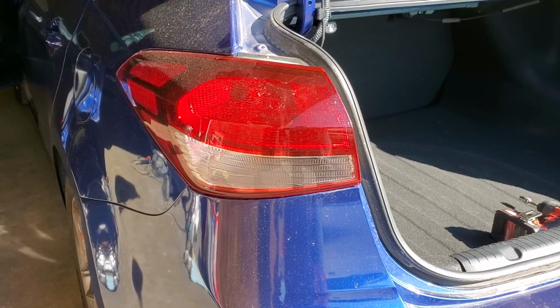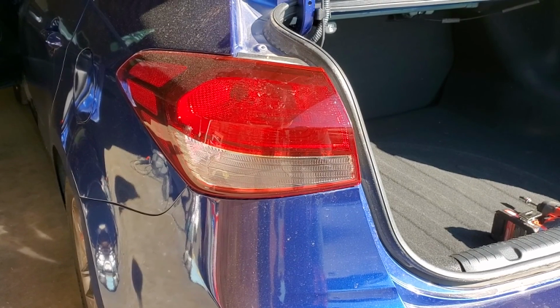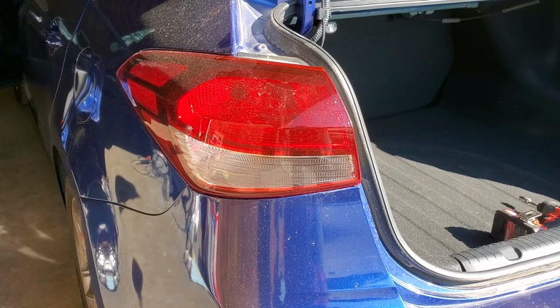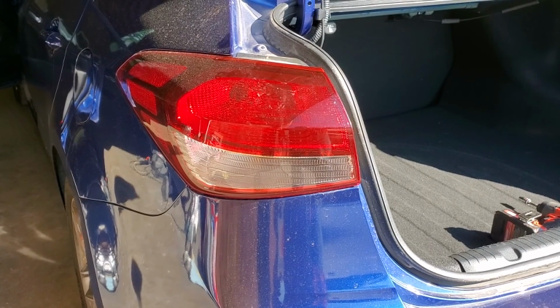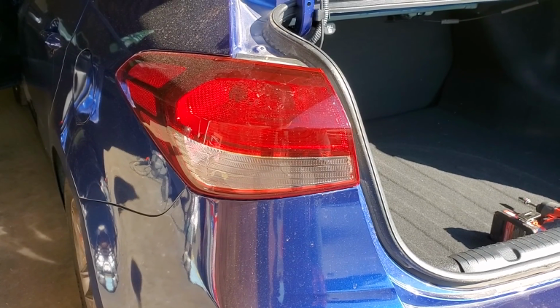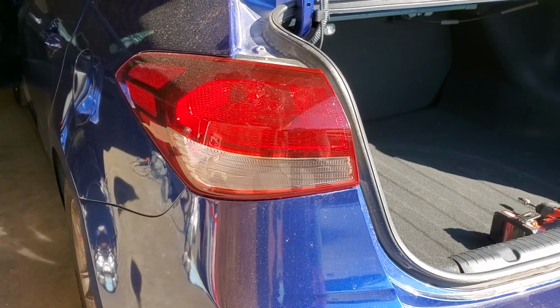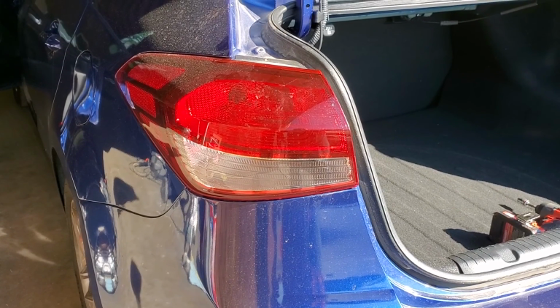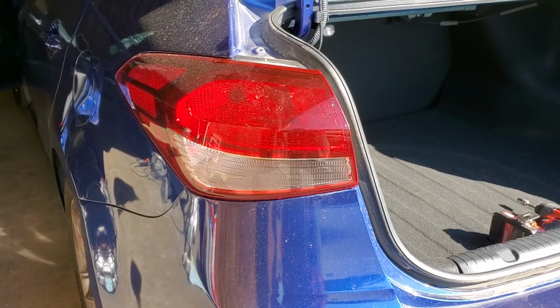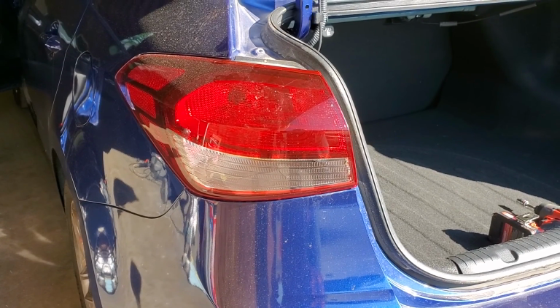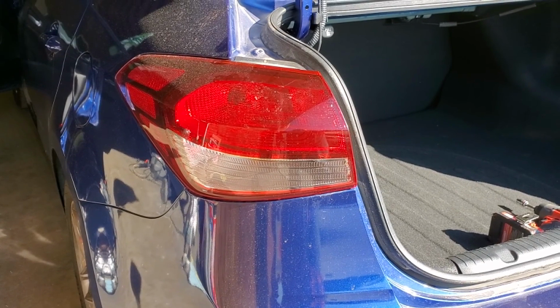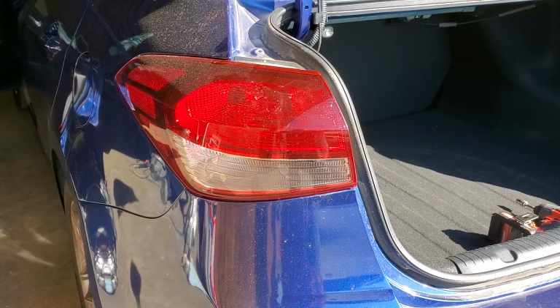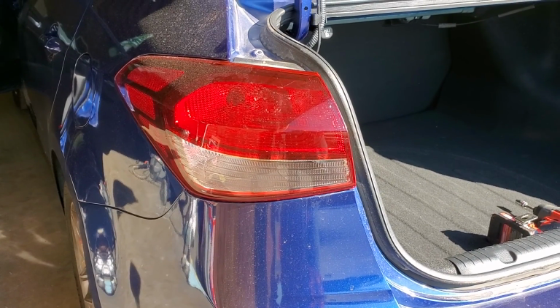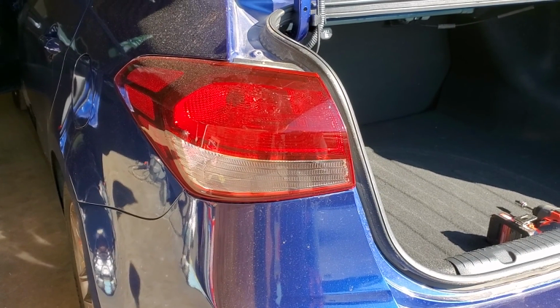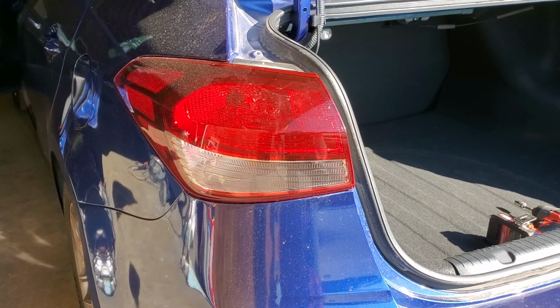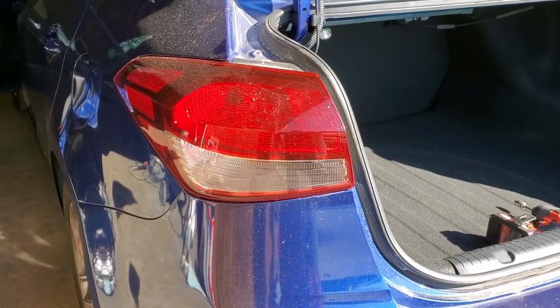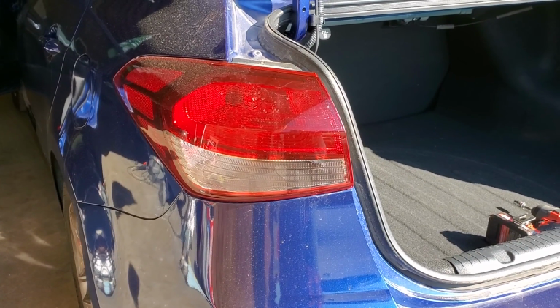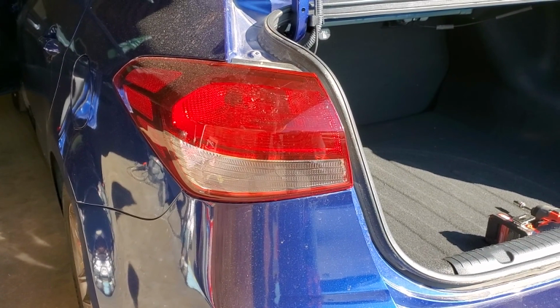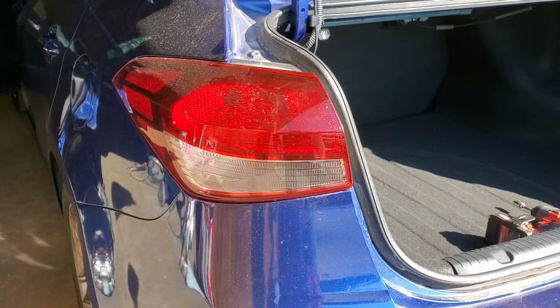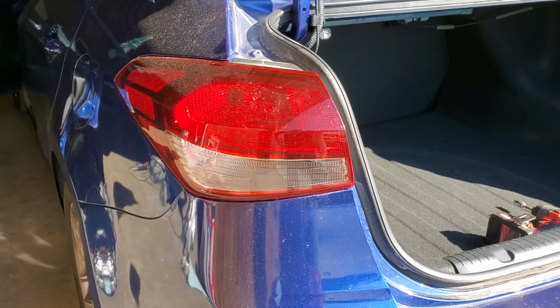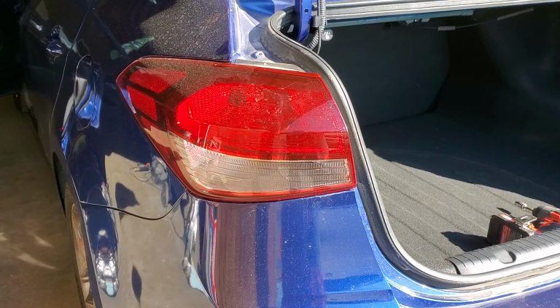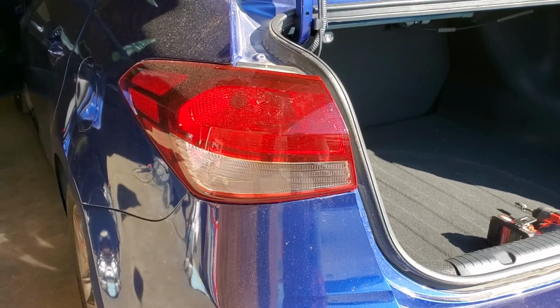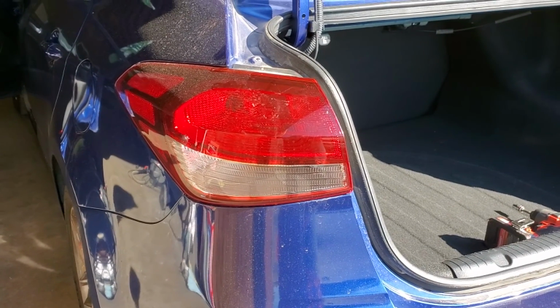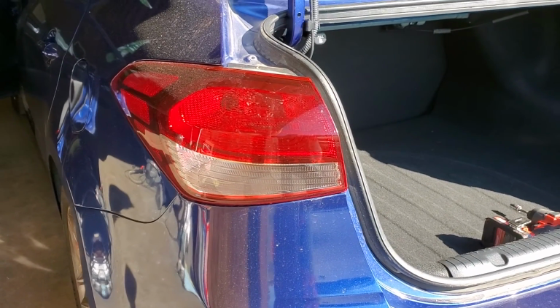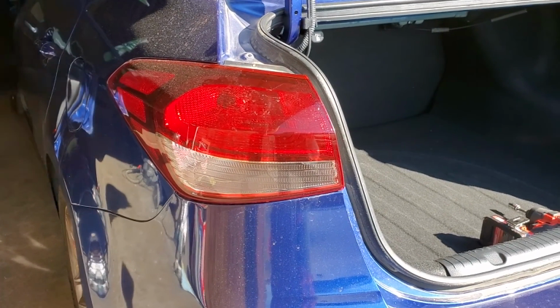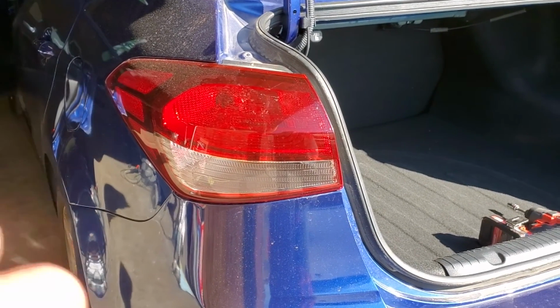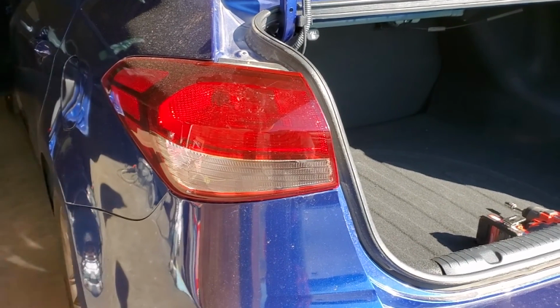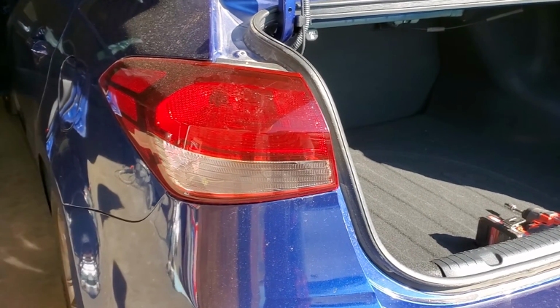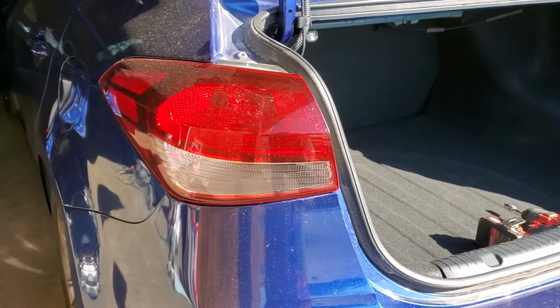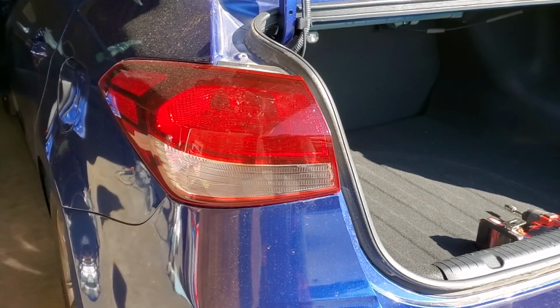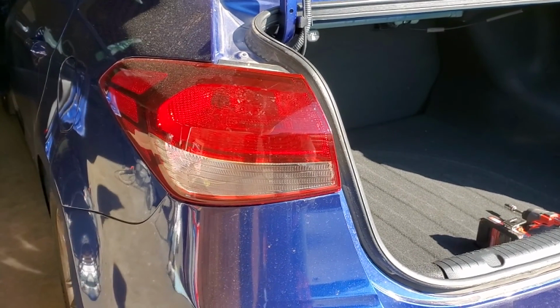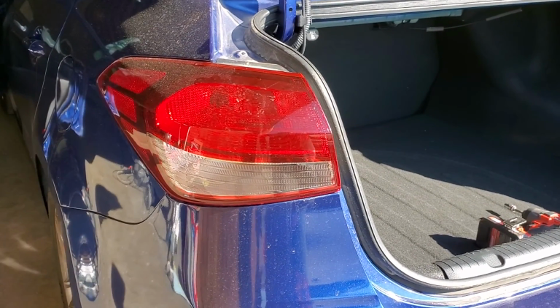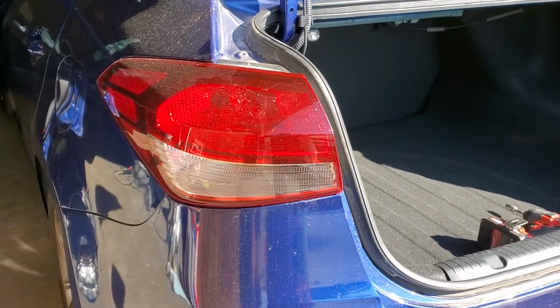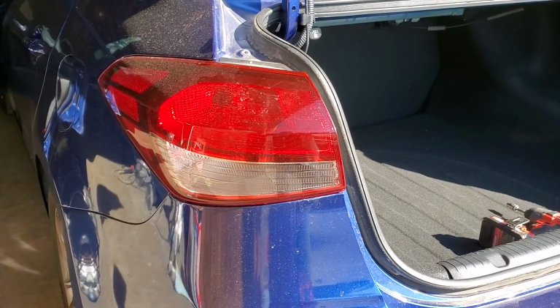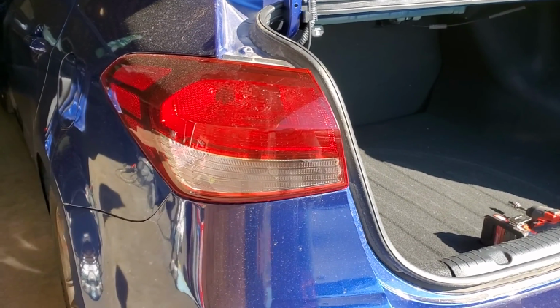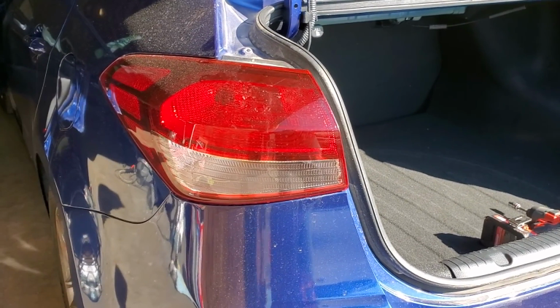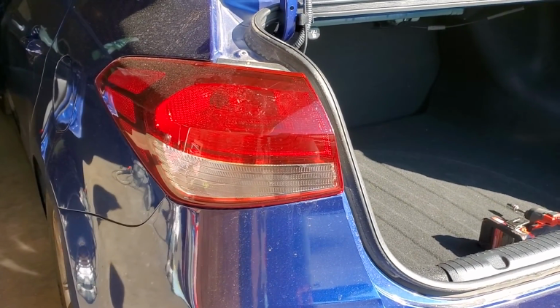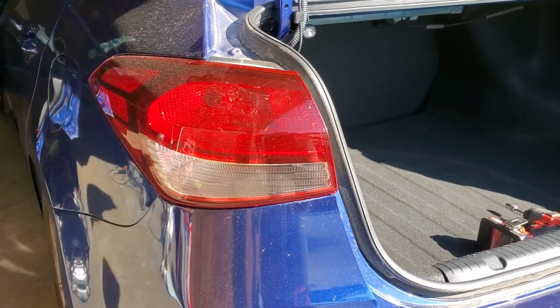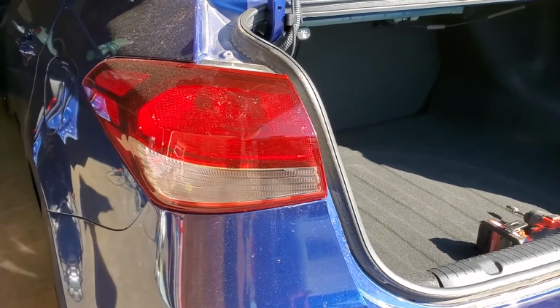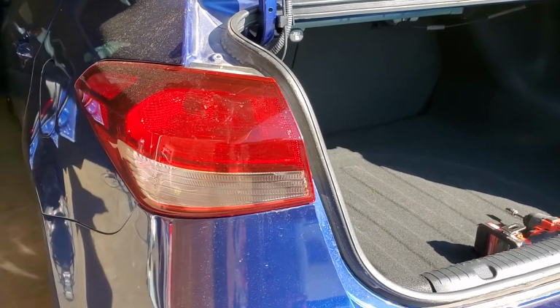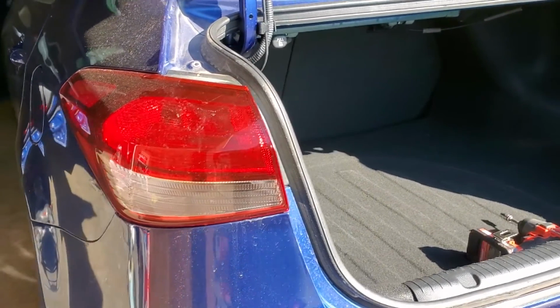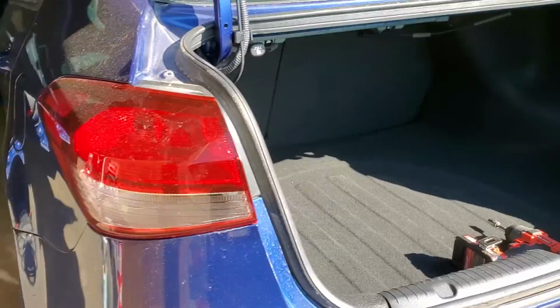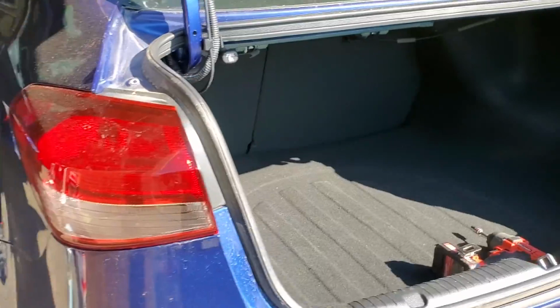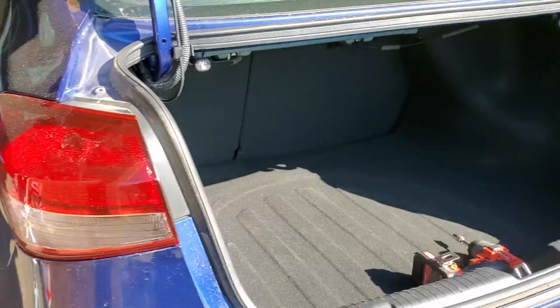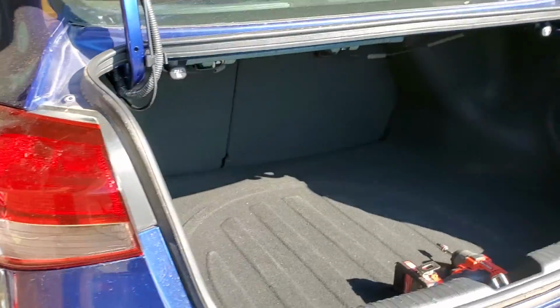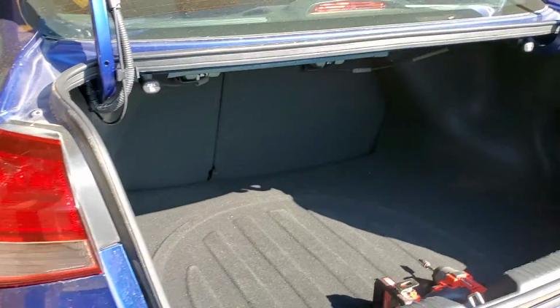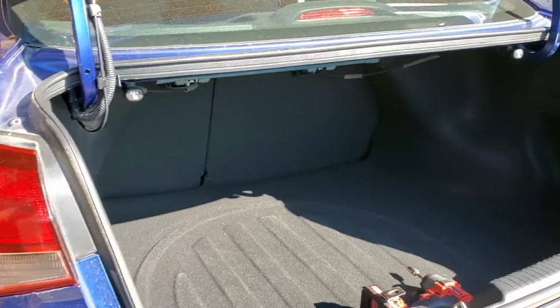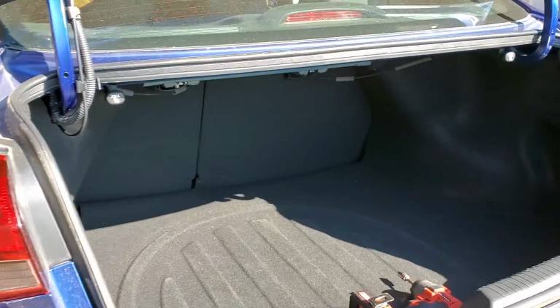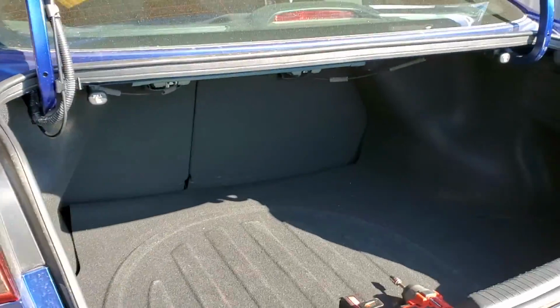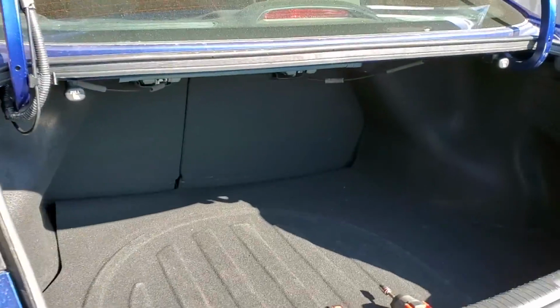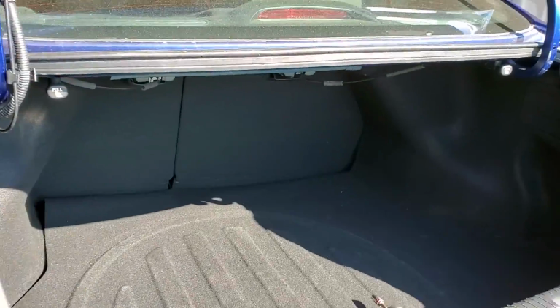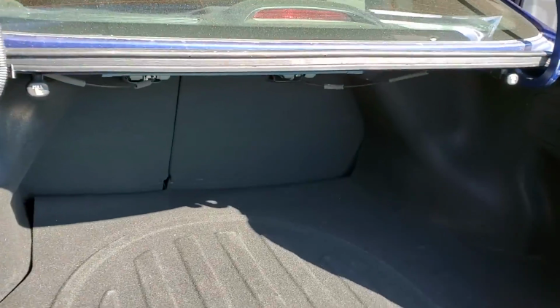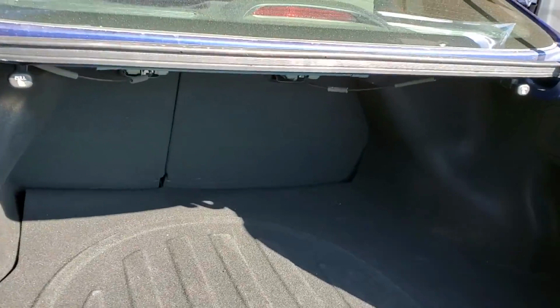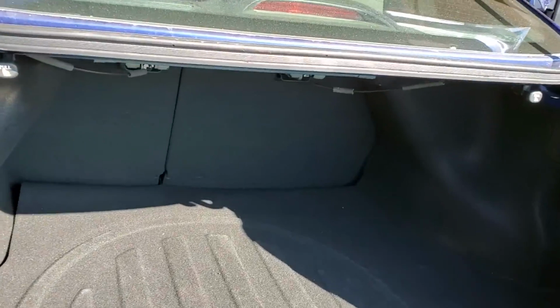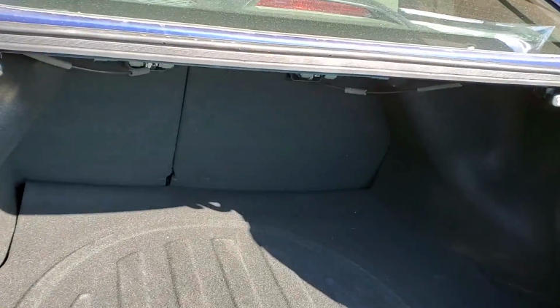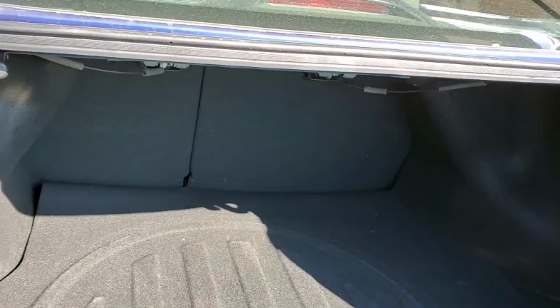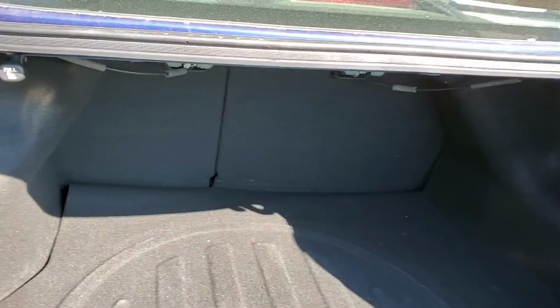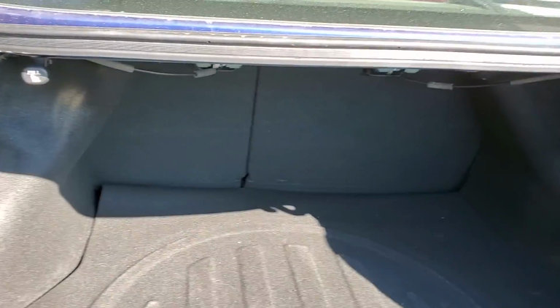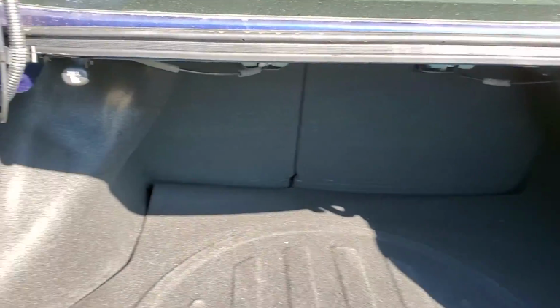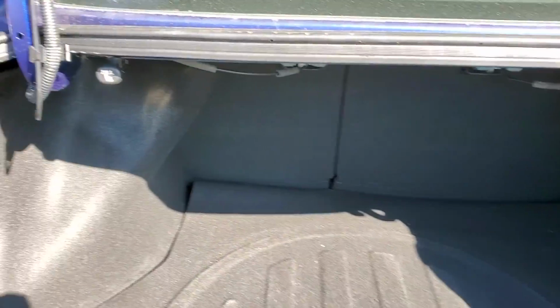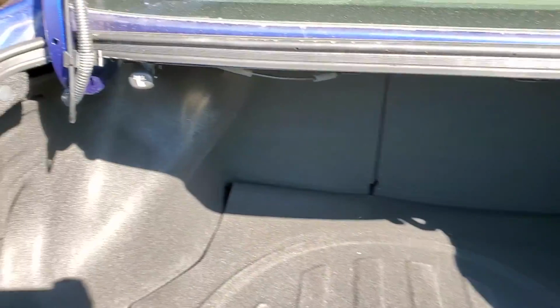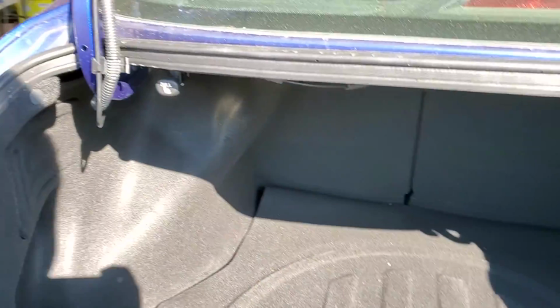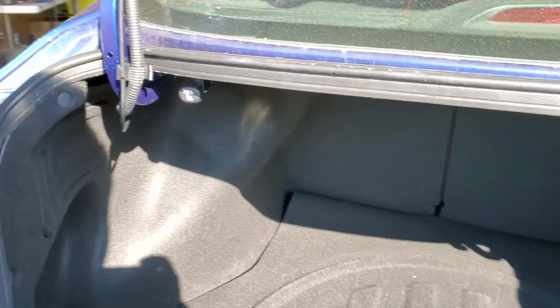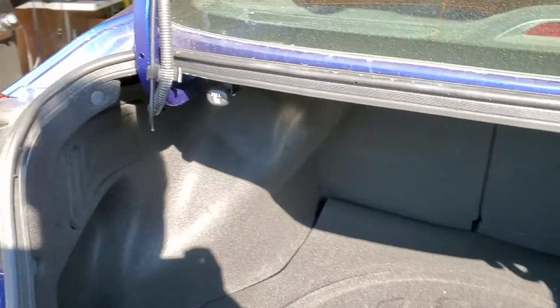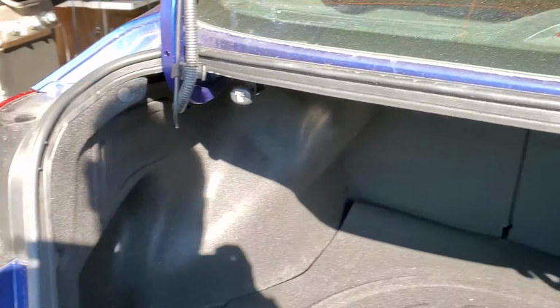Today, we're going to remove the driver rear taillight on this 2018 Kia Forte.